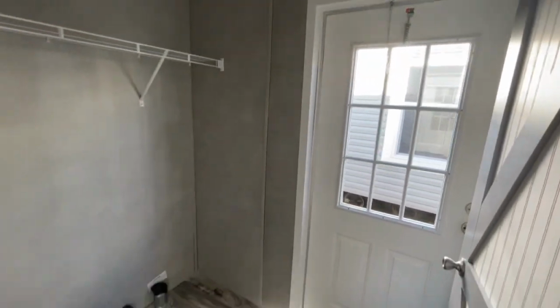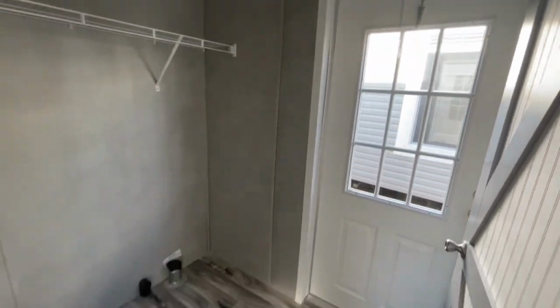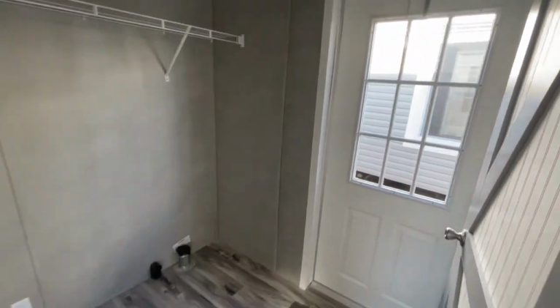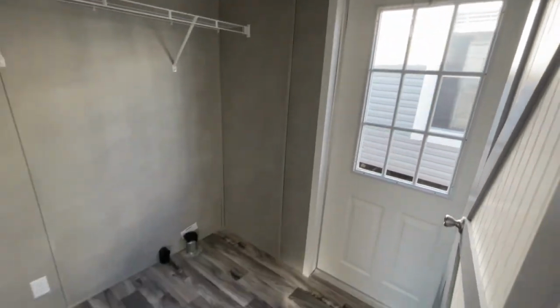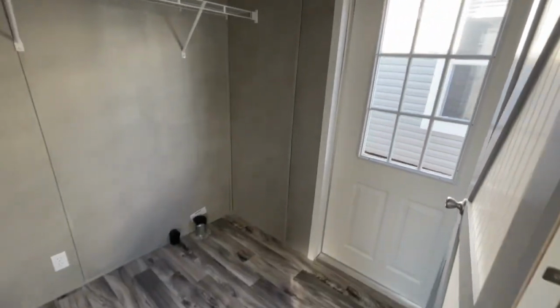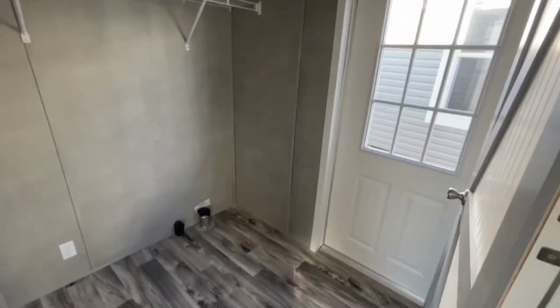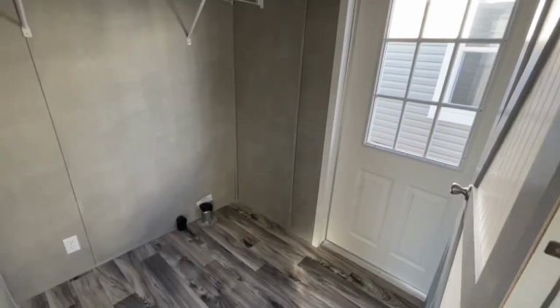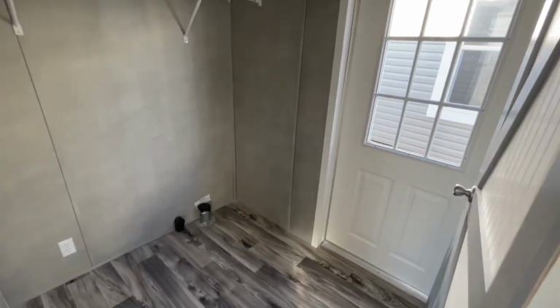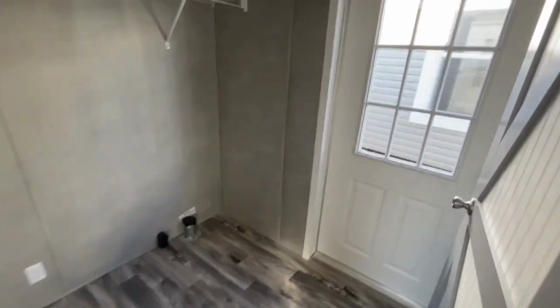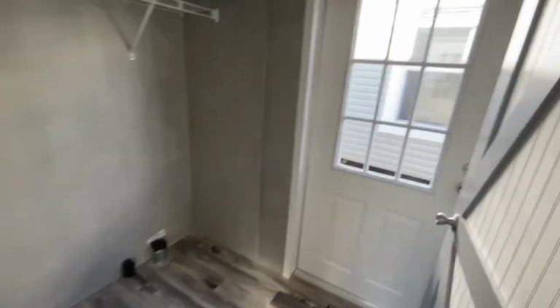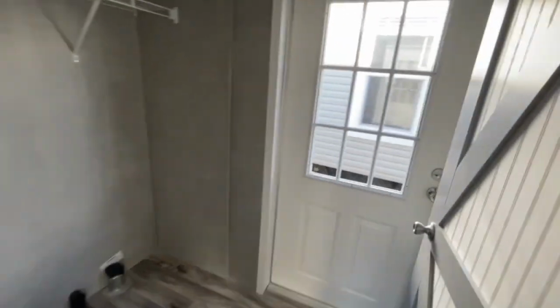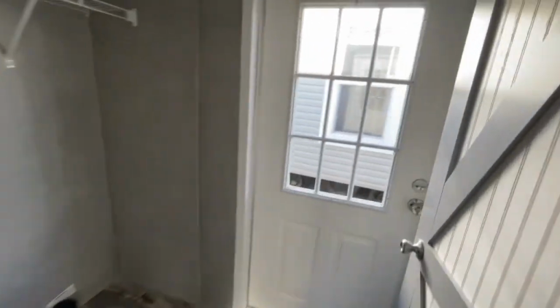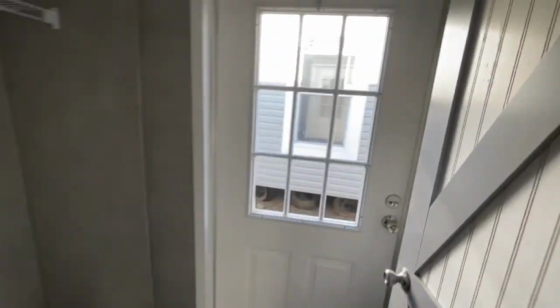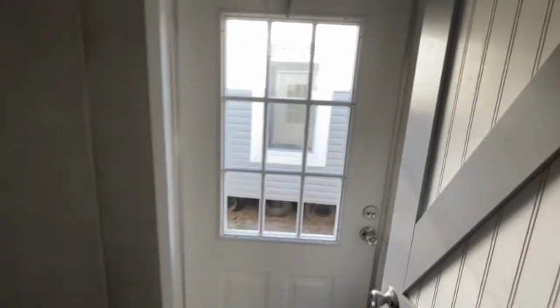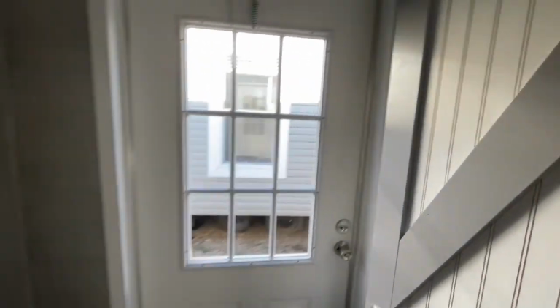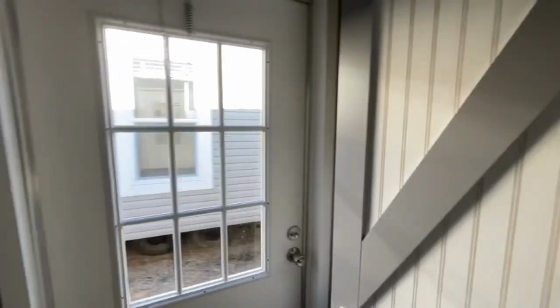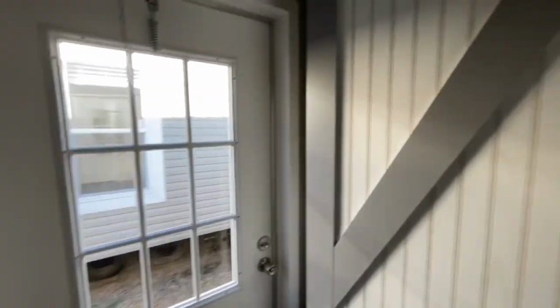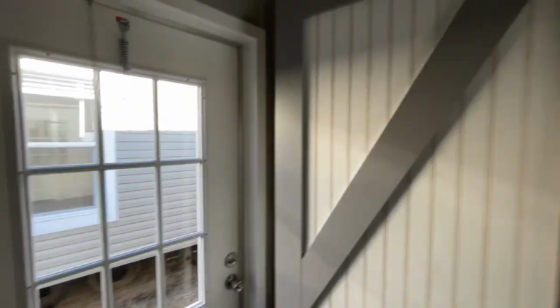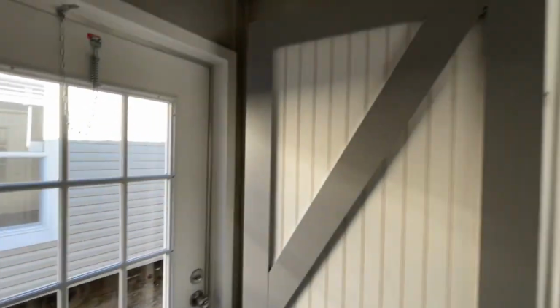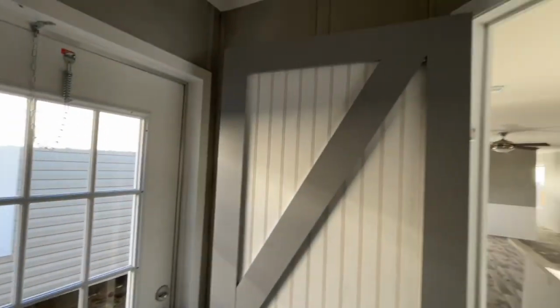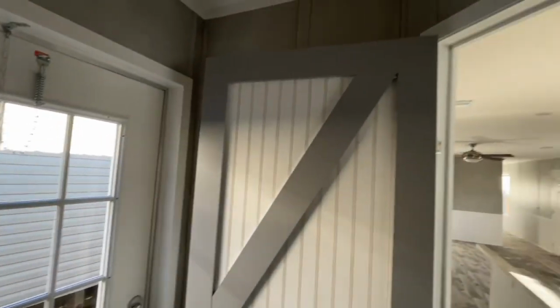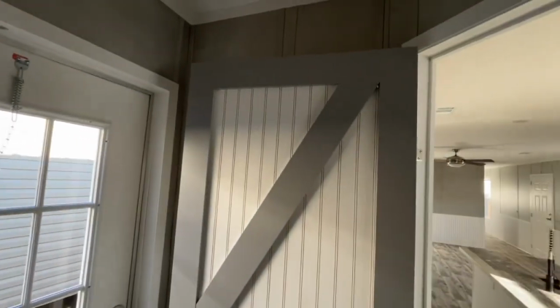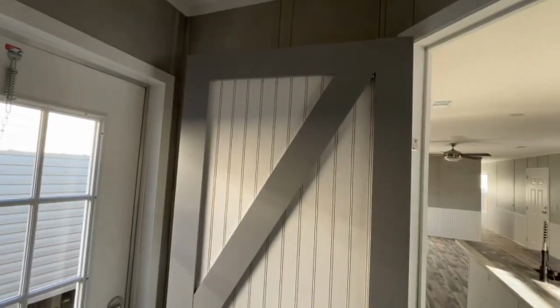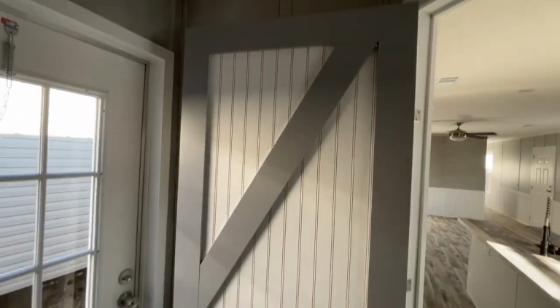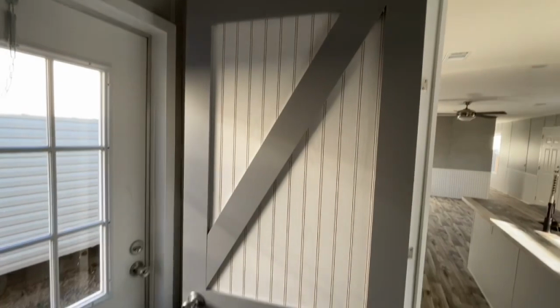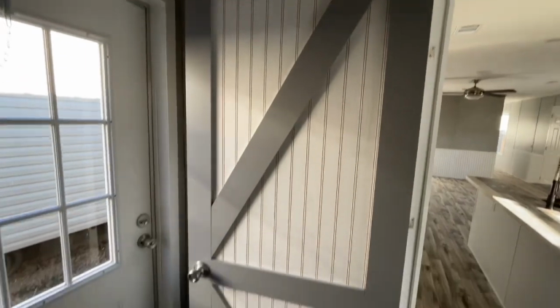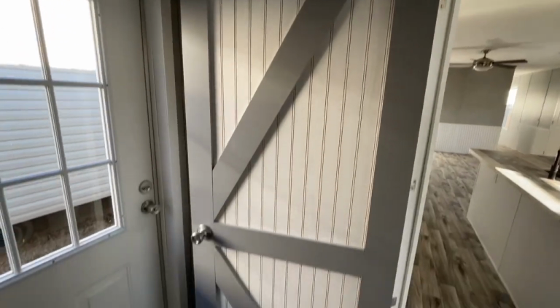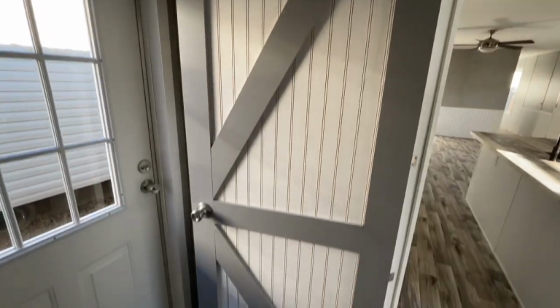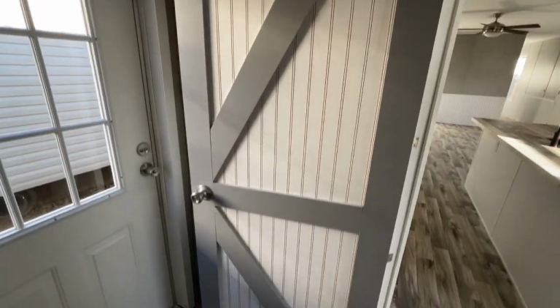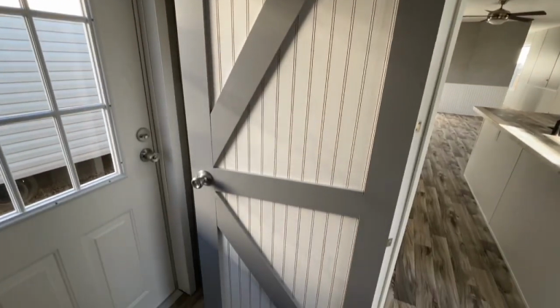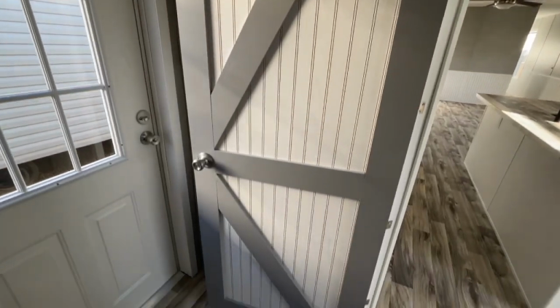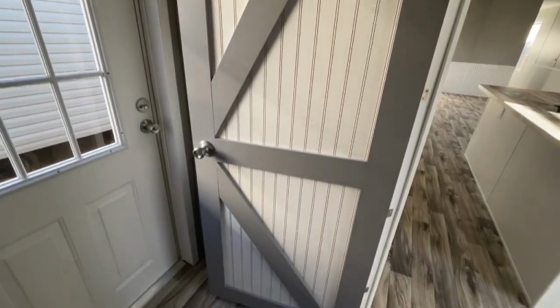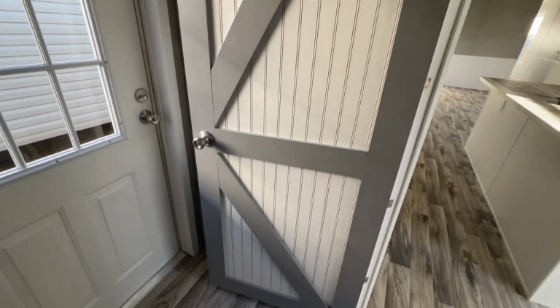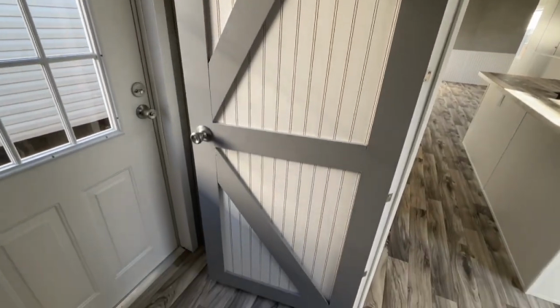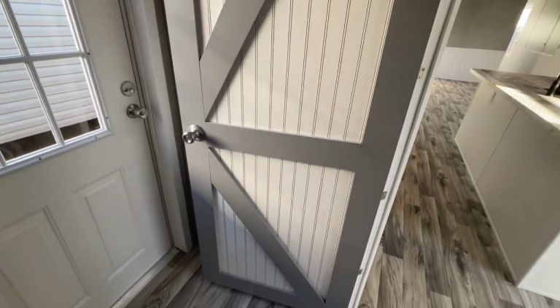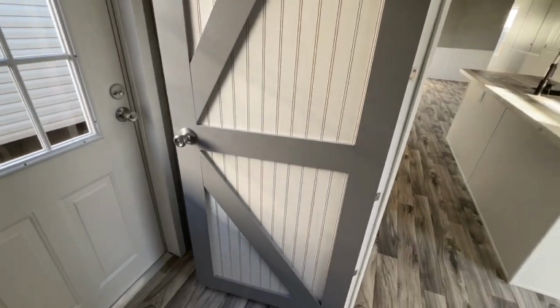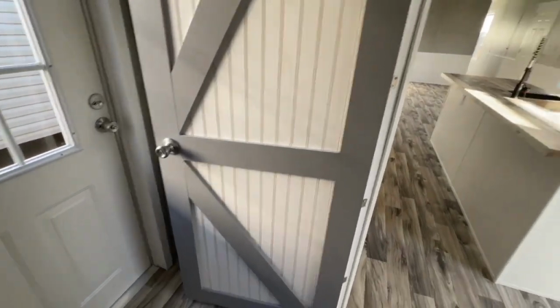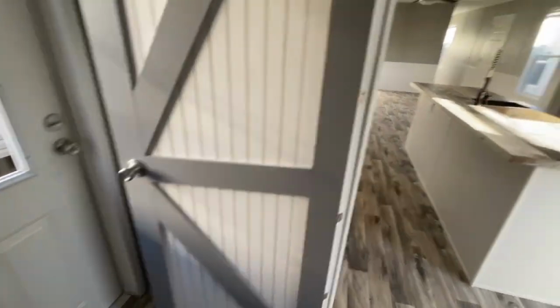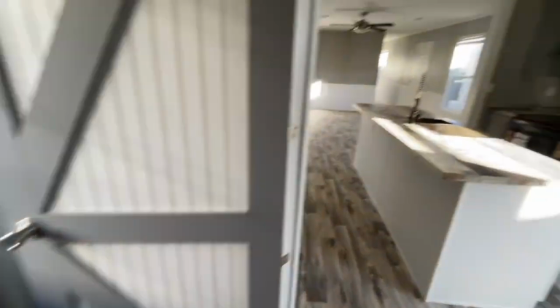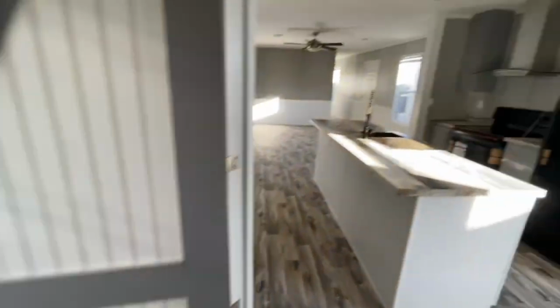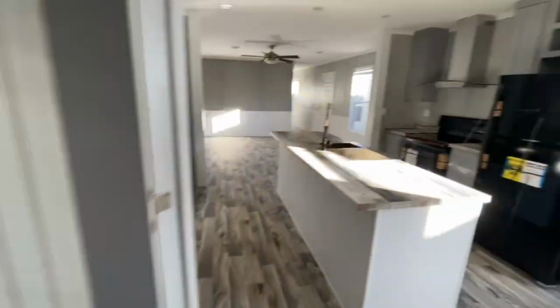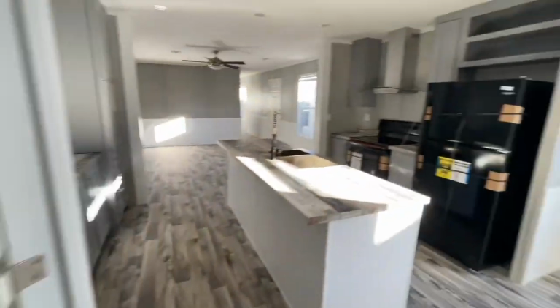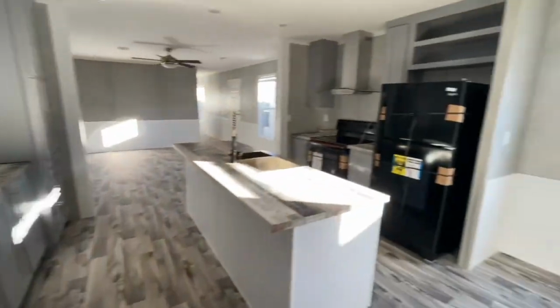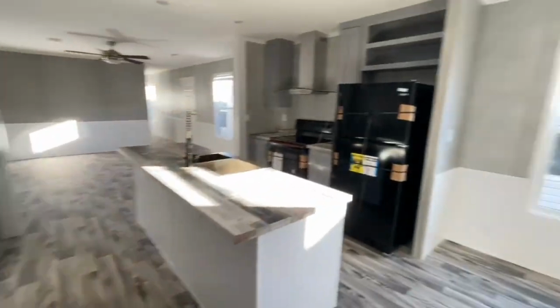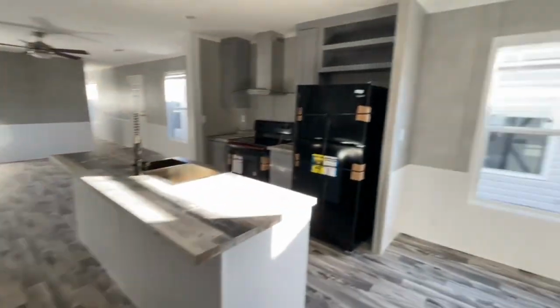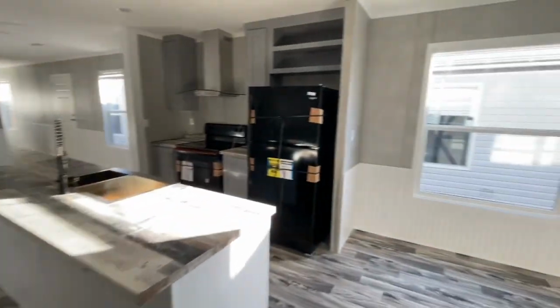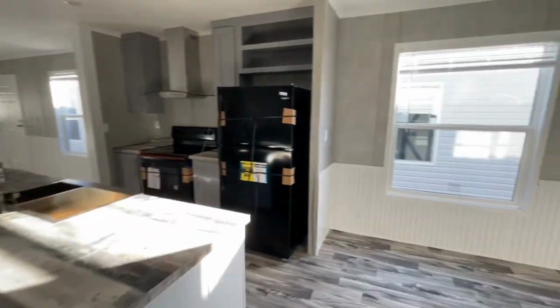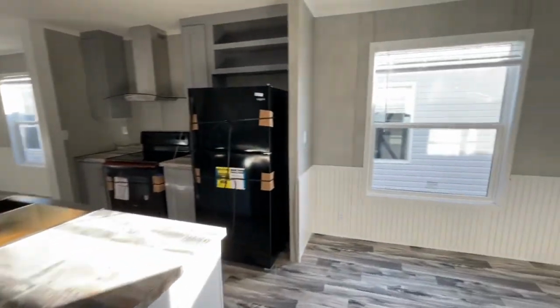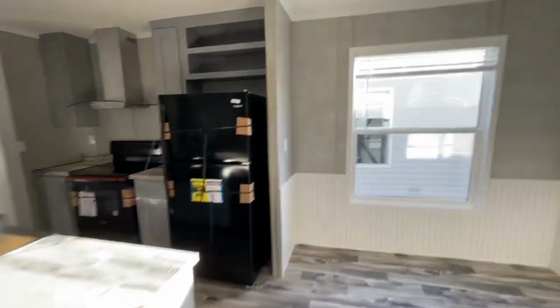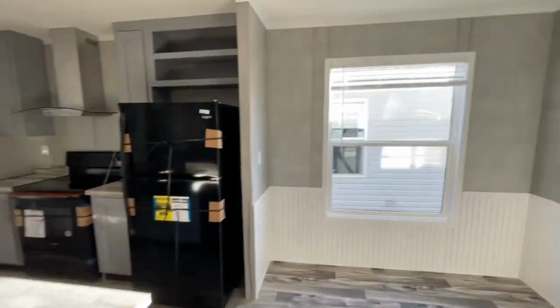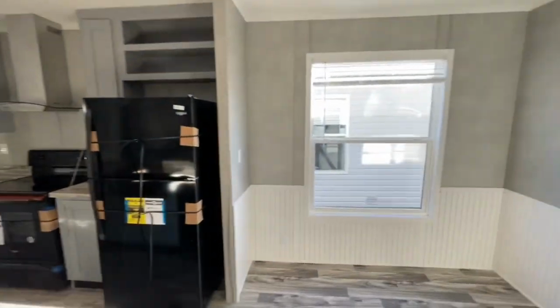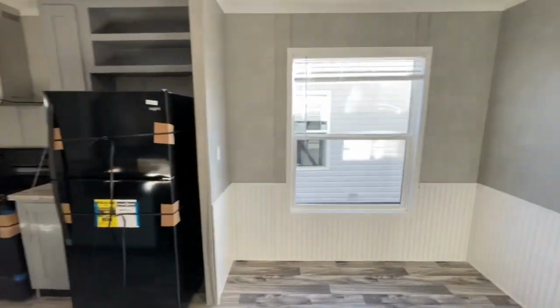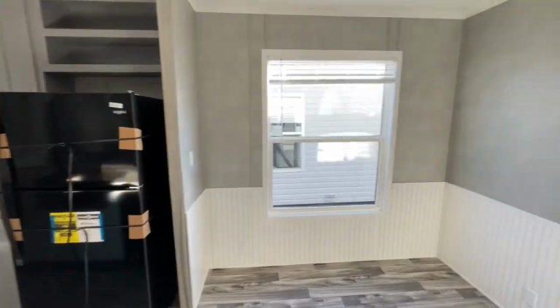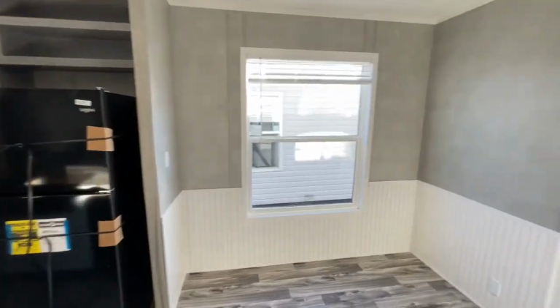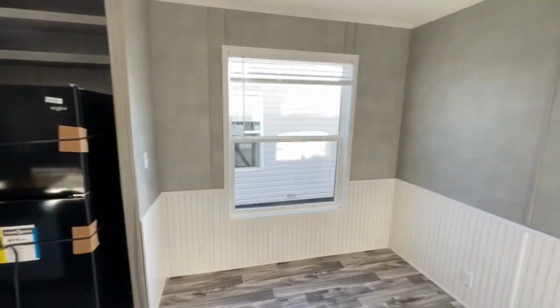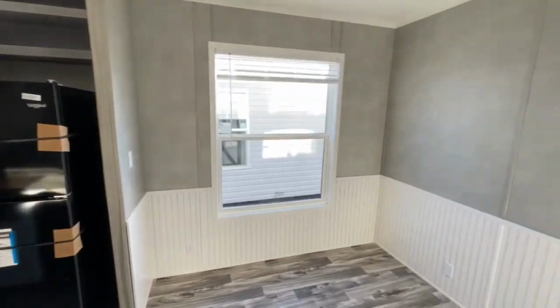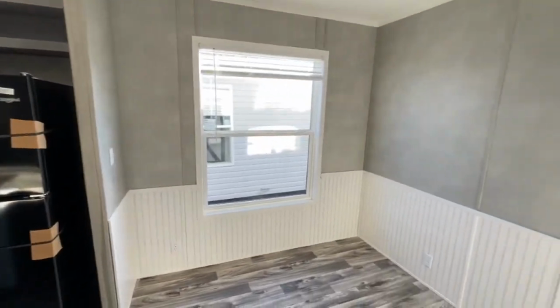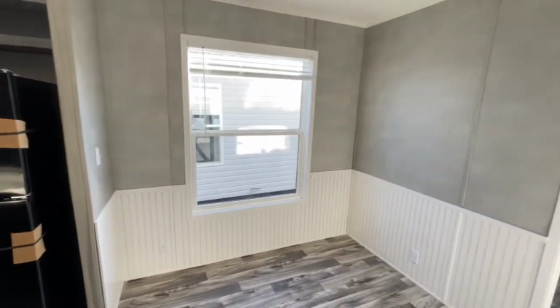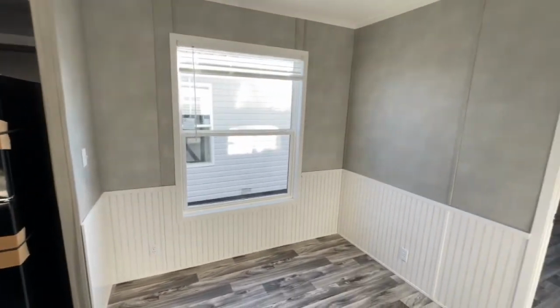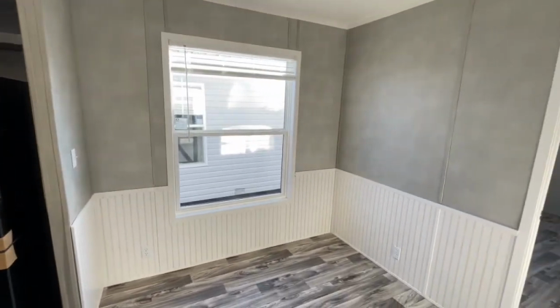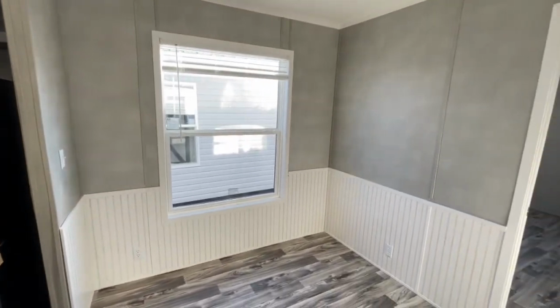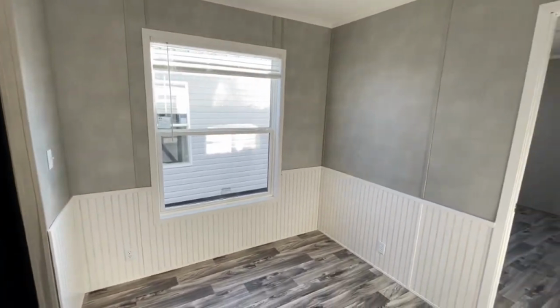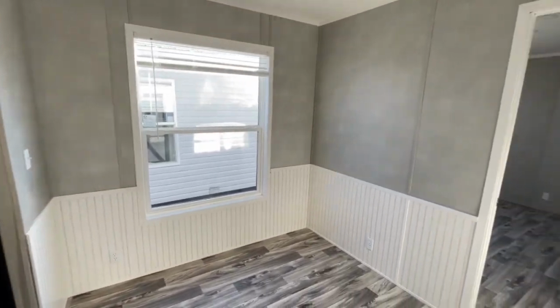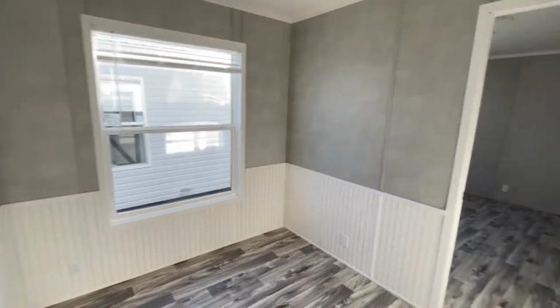As you can see, your laundry room has a separate door so you can close it off. You've got the farm-style door right here, and there's your breakfast area.